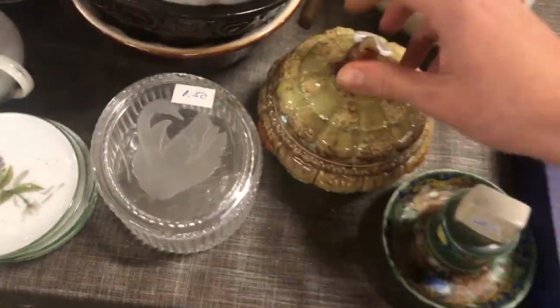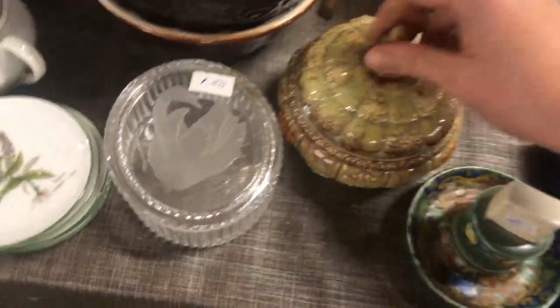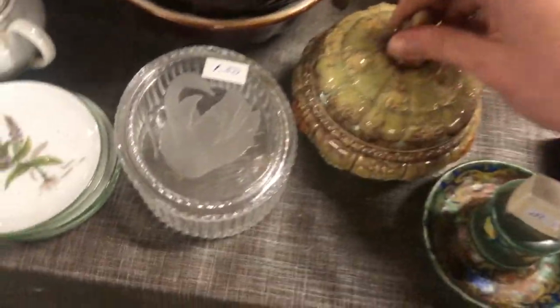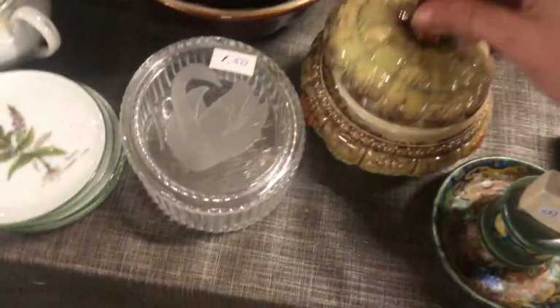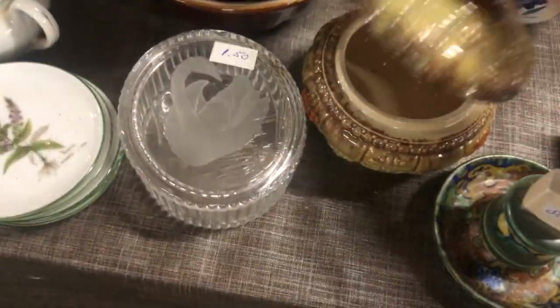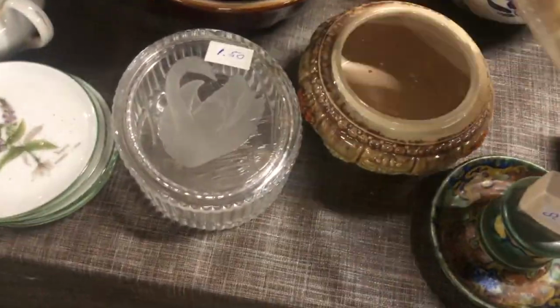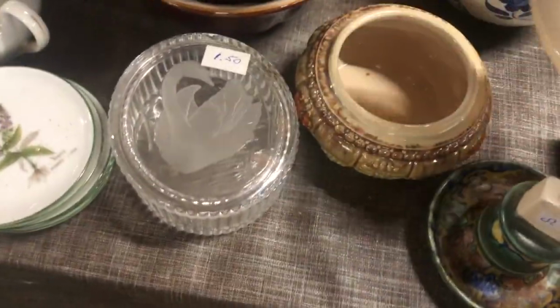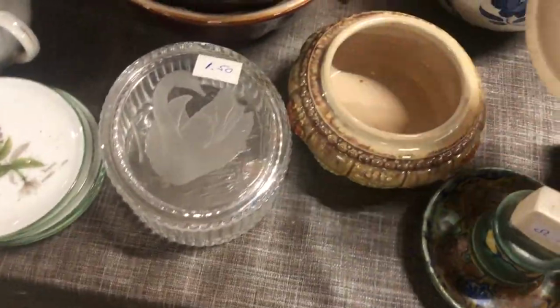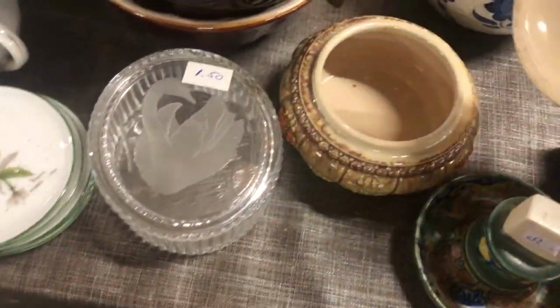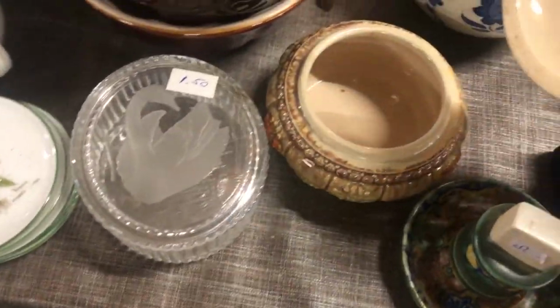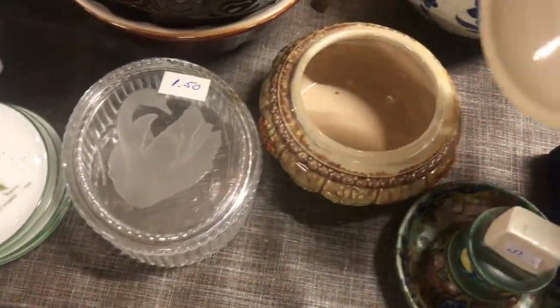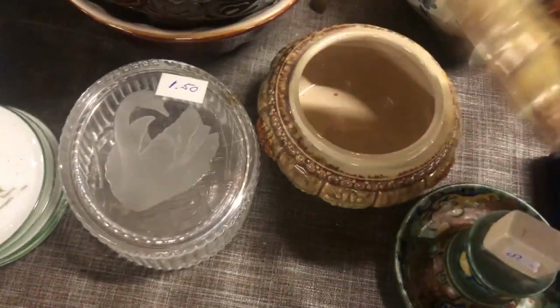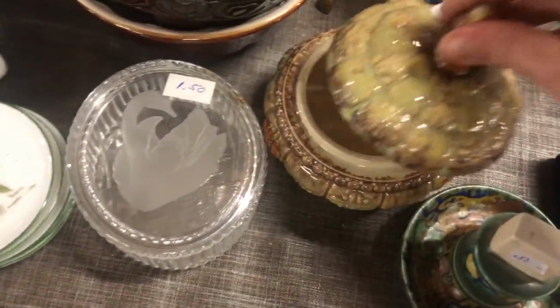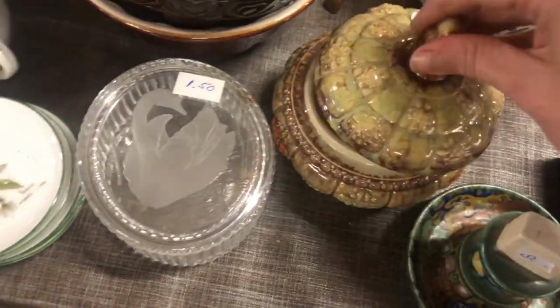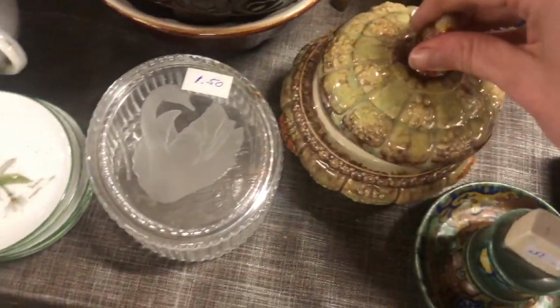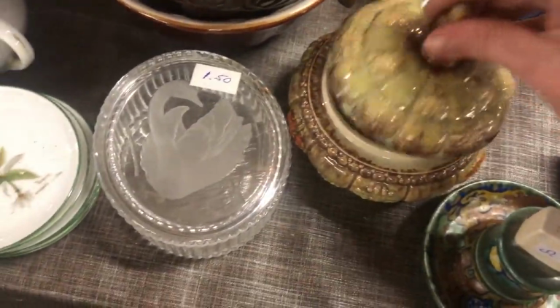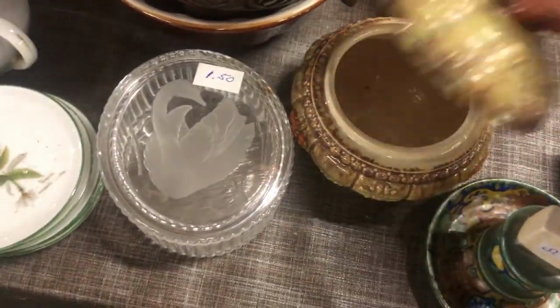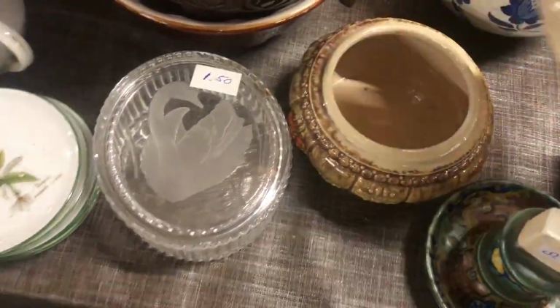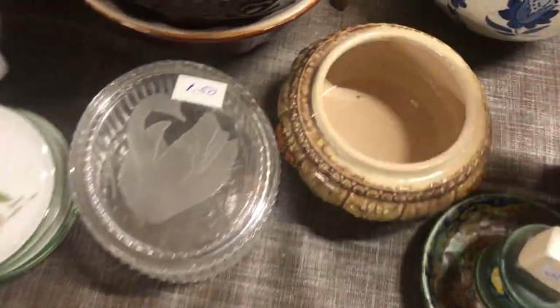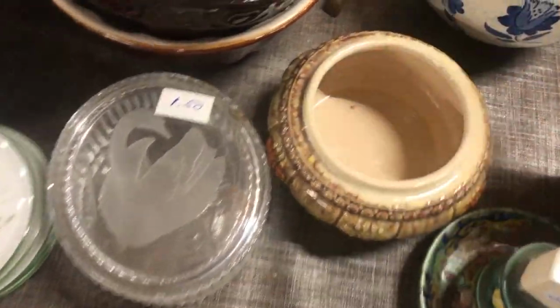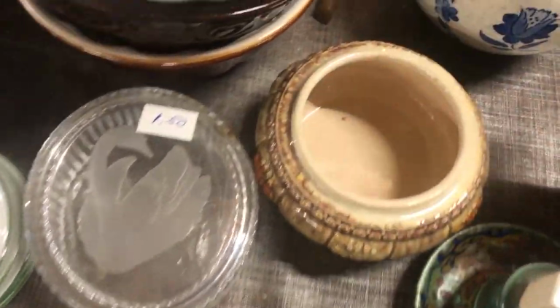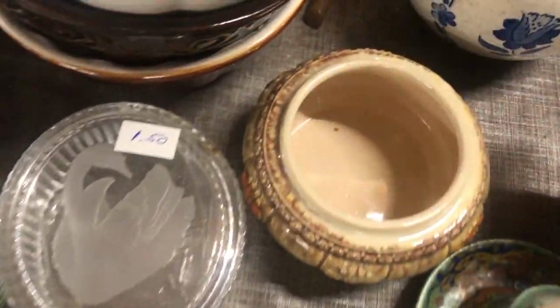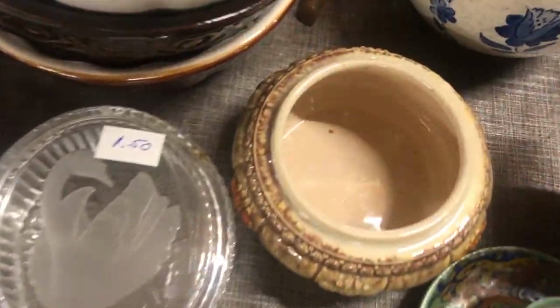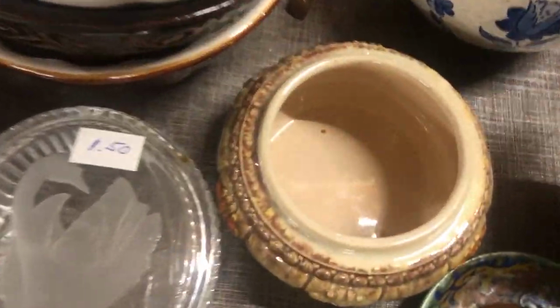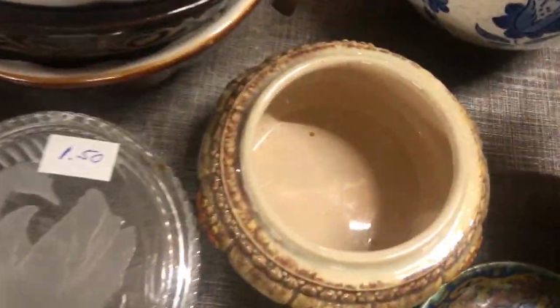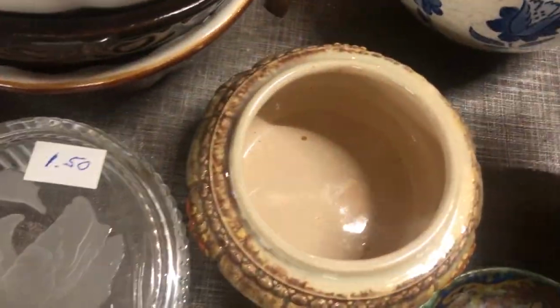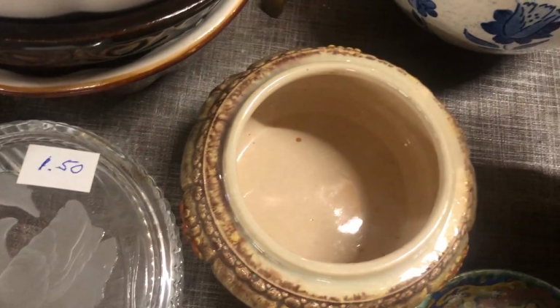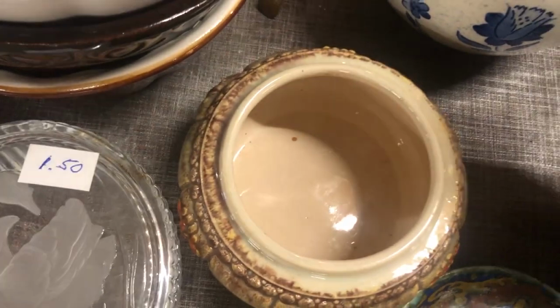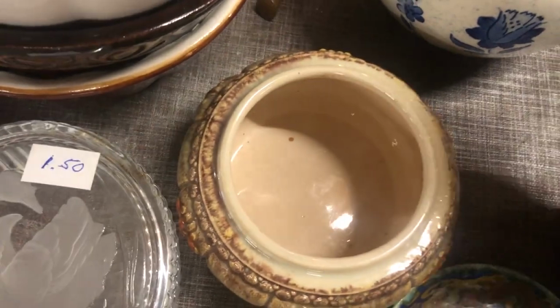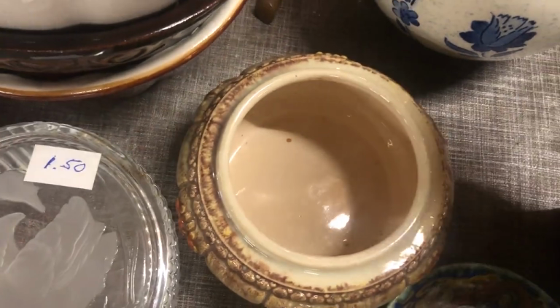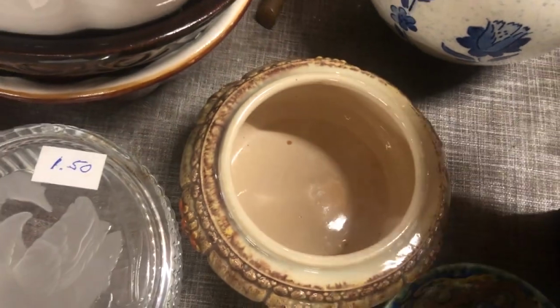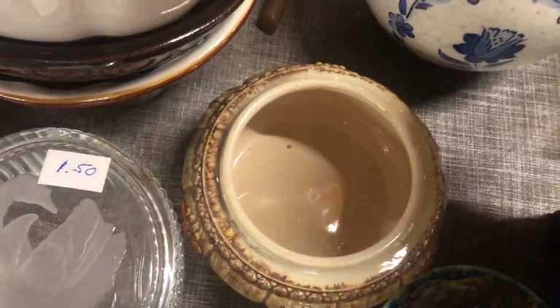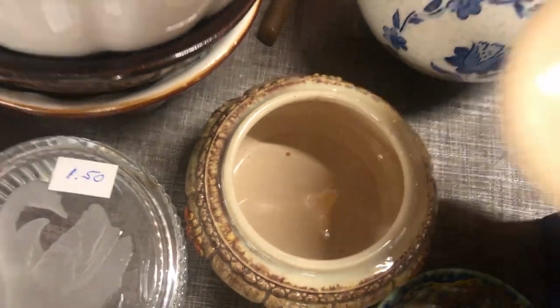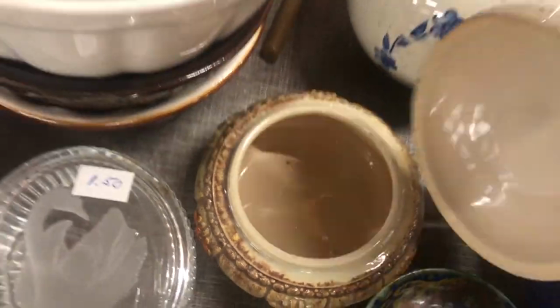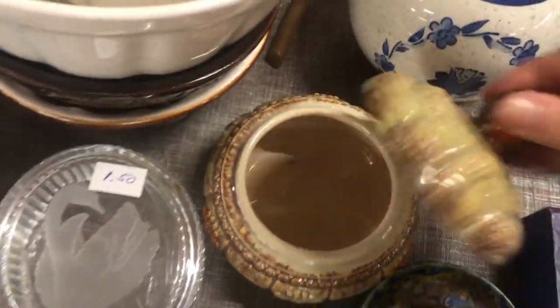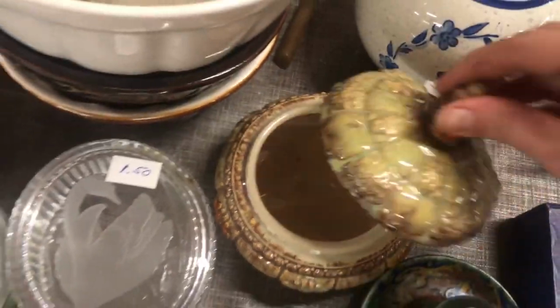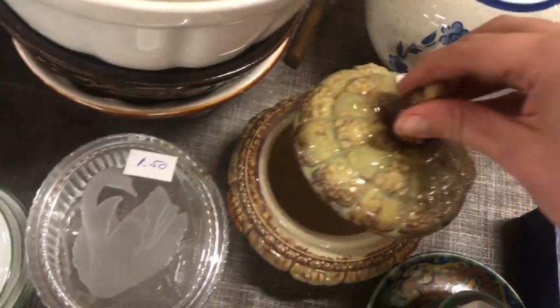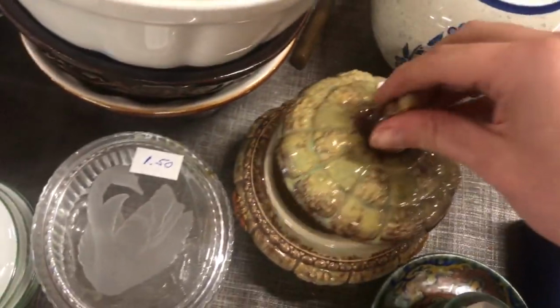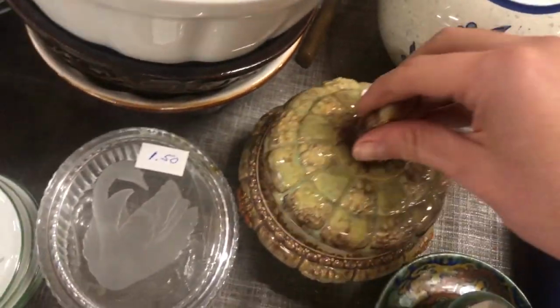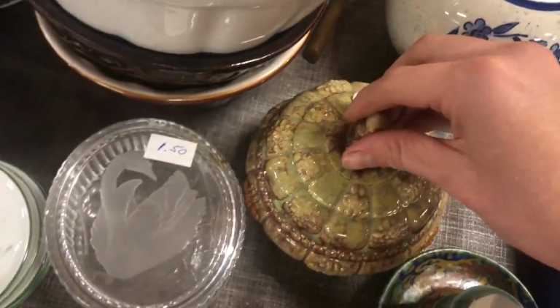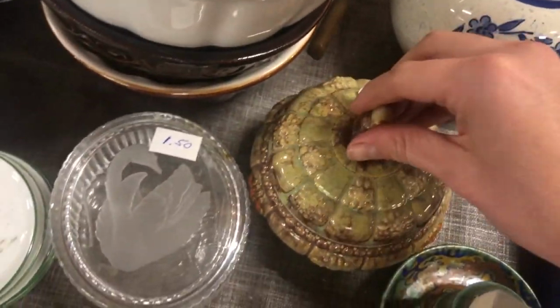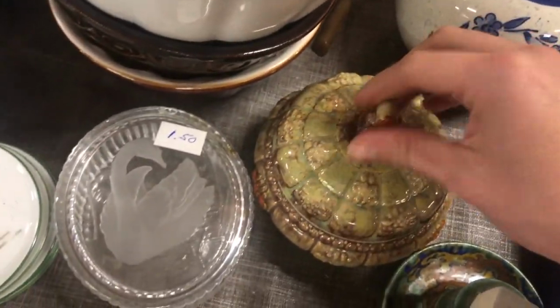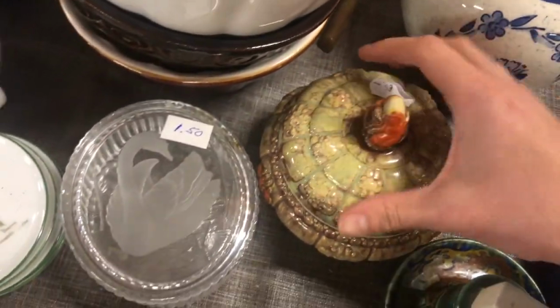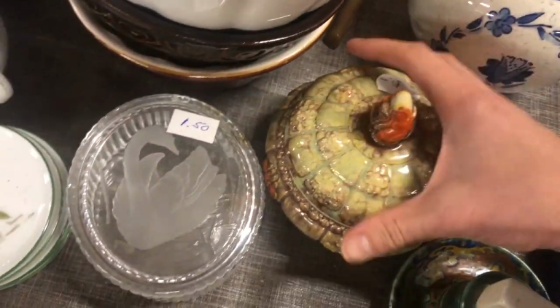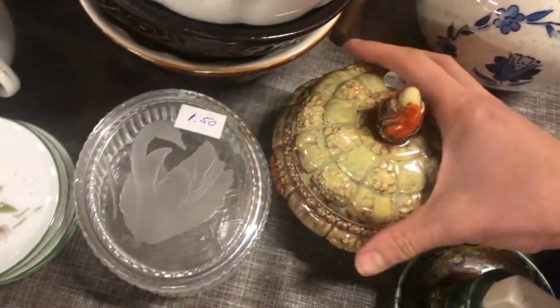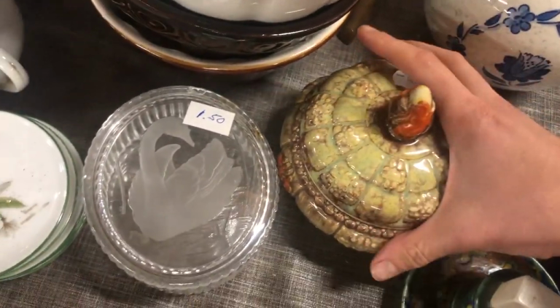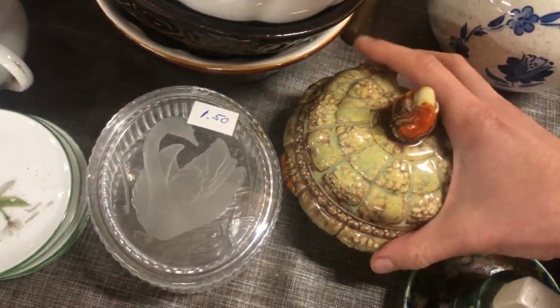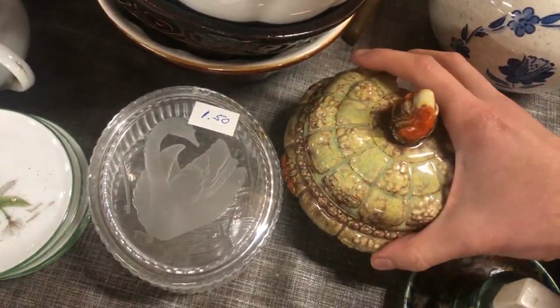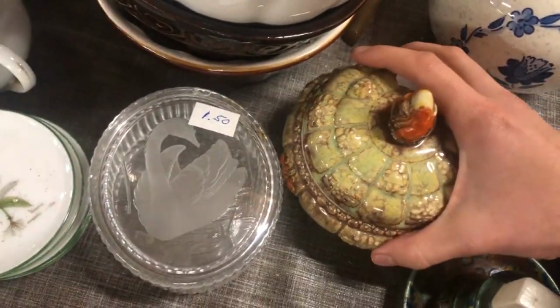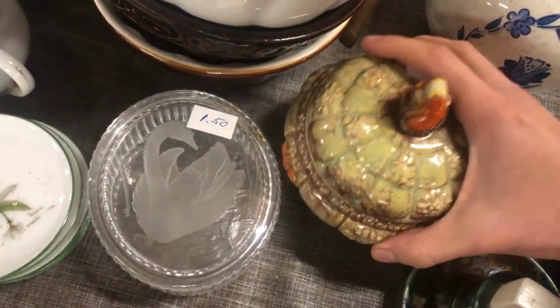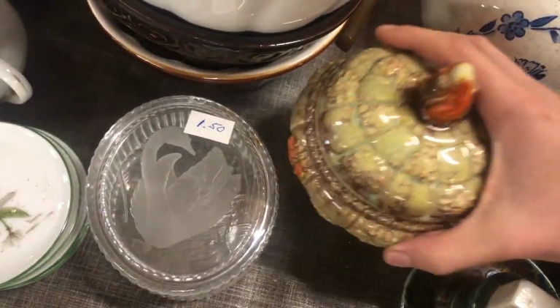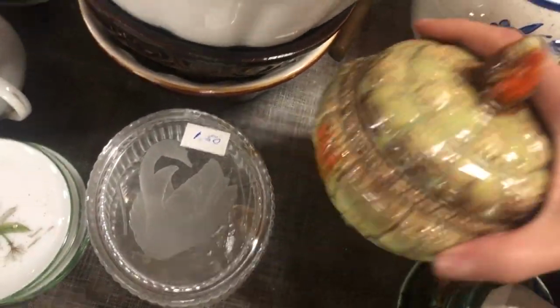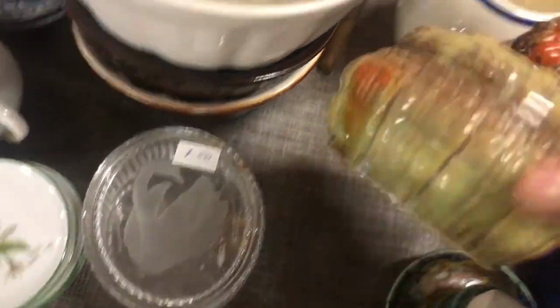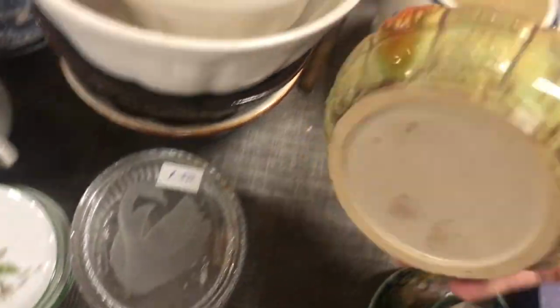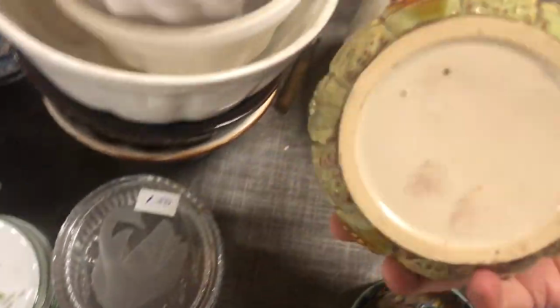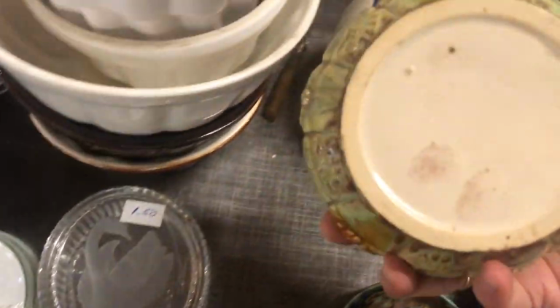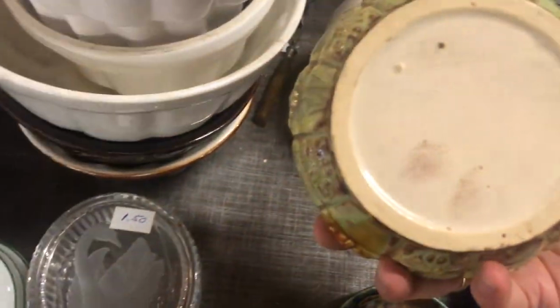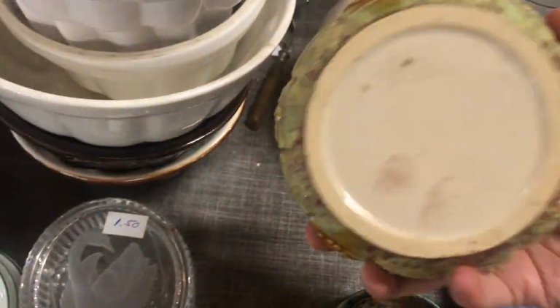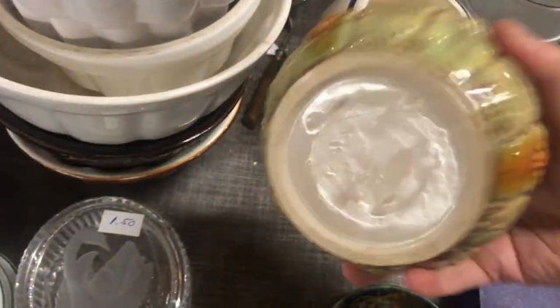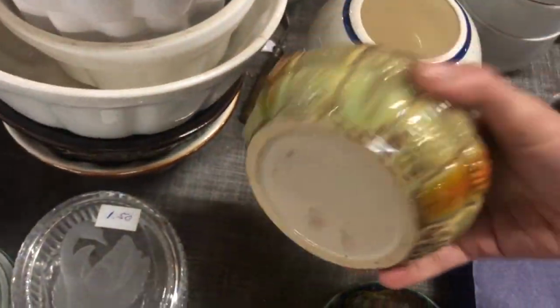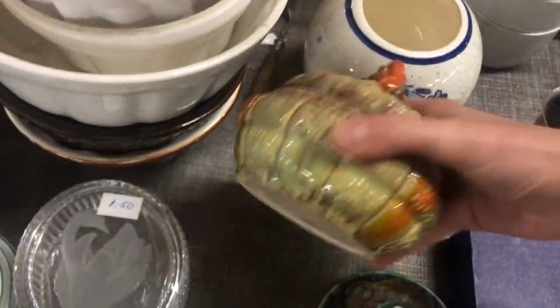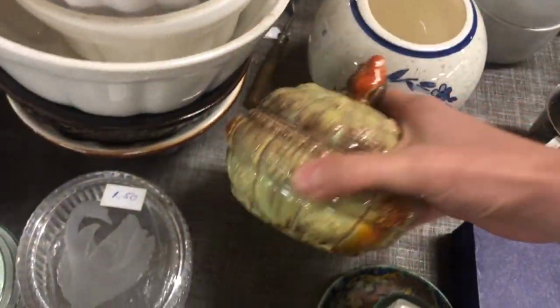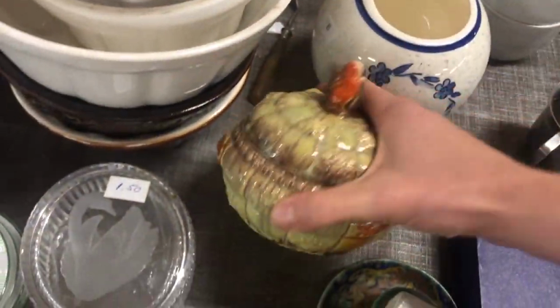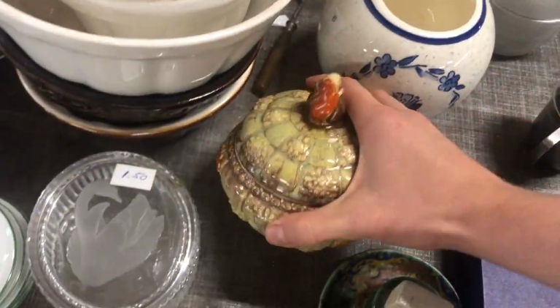I don't know why I didn't get this Majolica jar — I'm not sure if it was chipped, it might have been, but it's really beautiful.